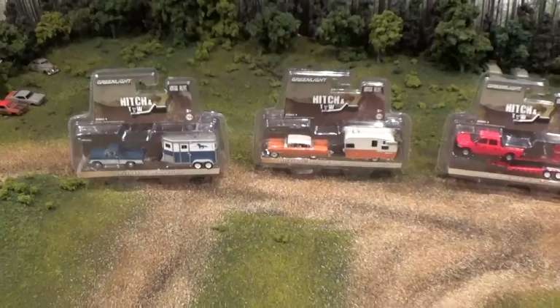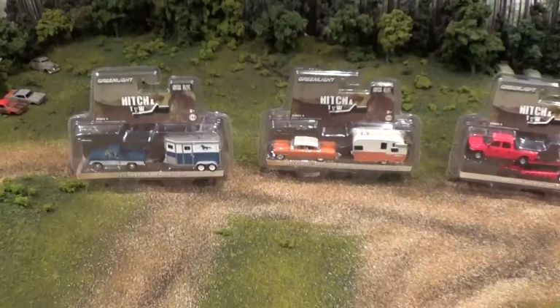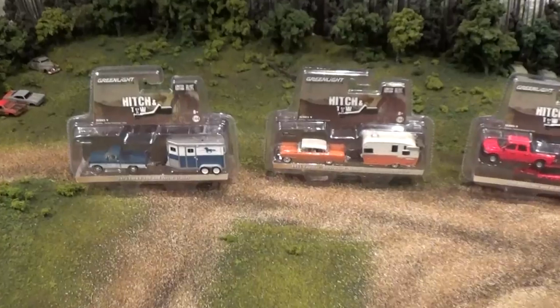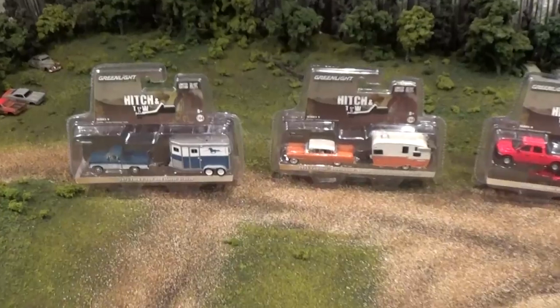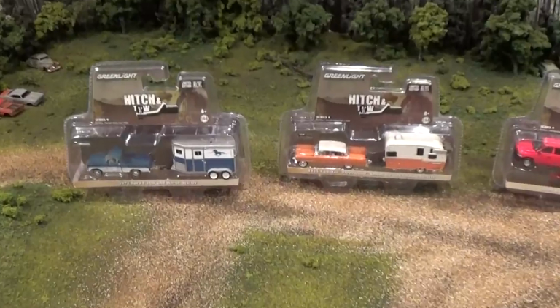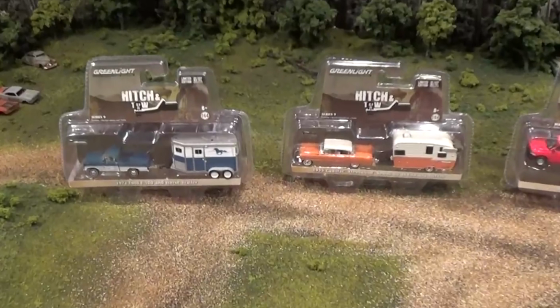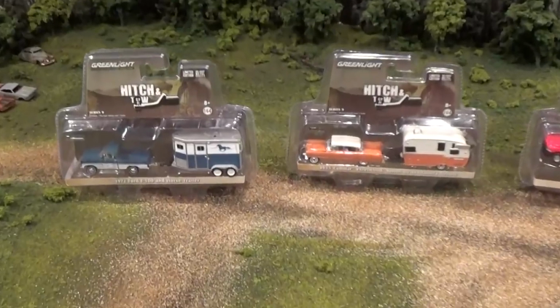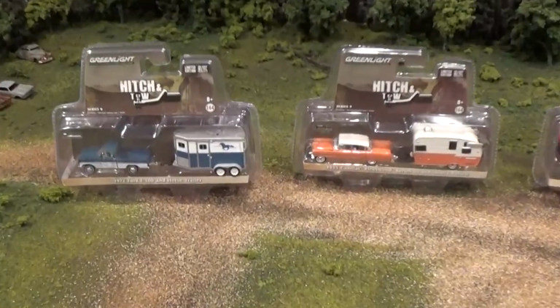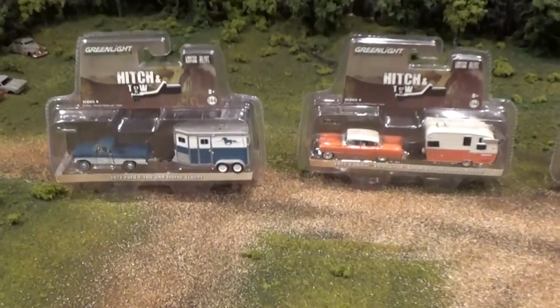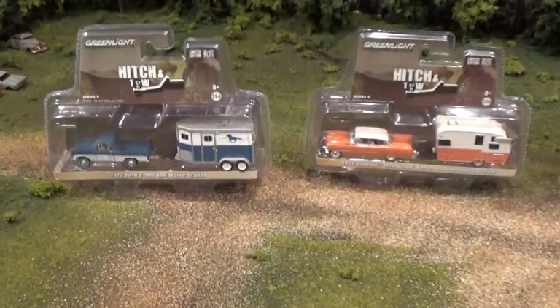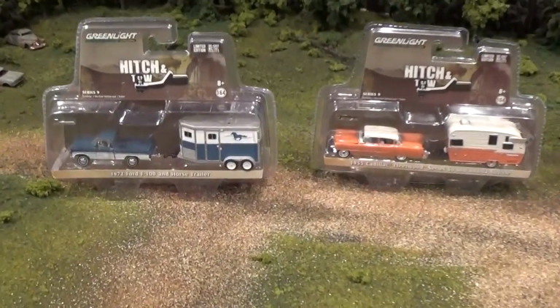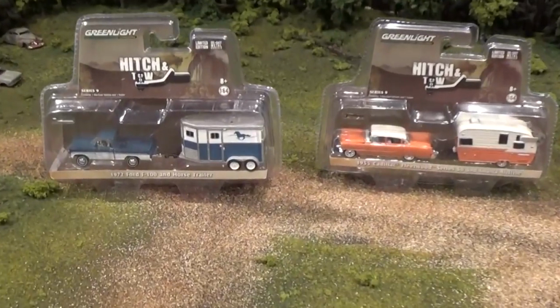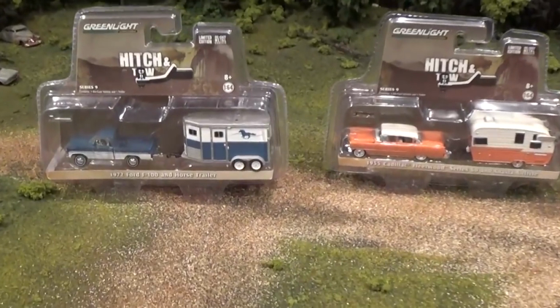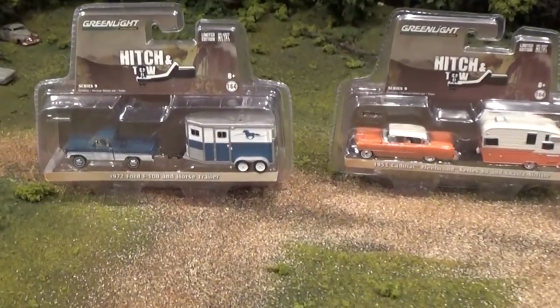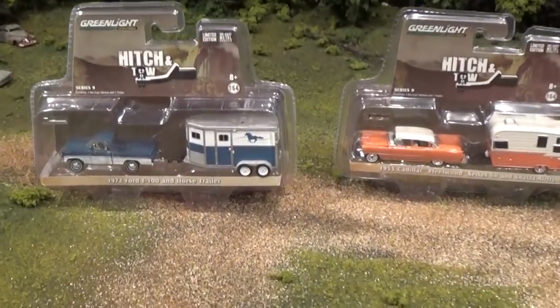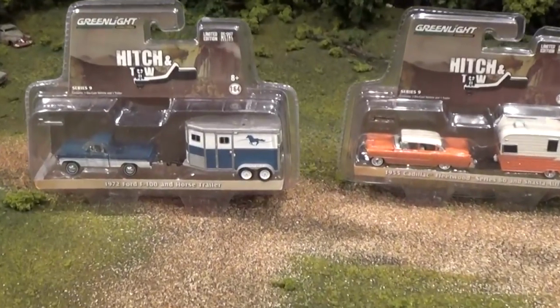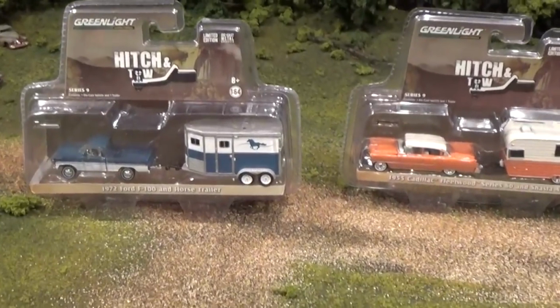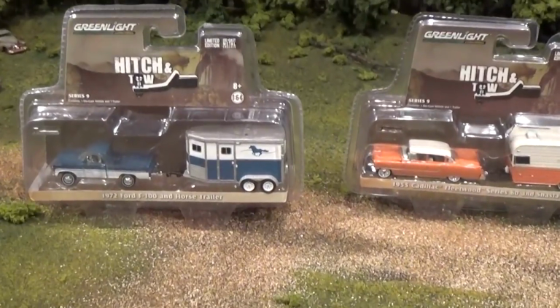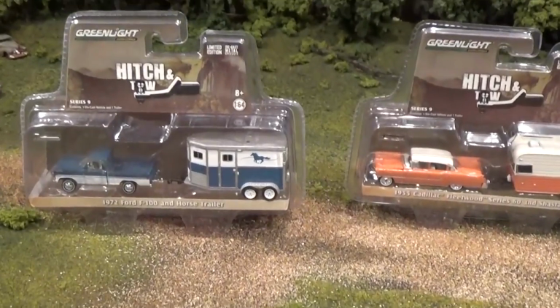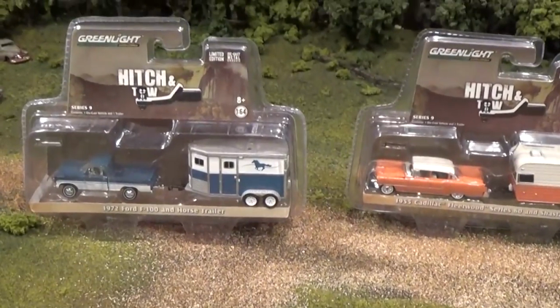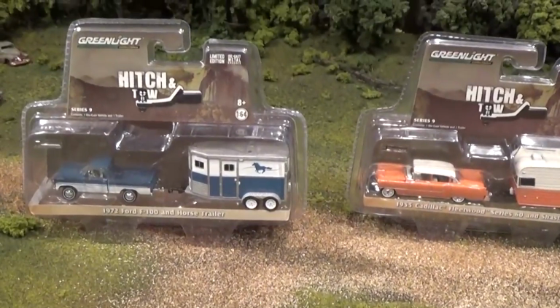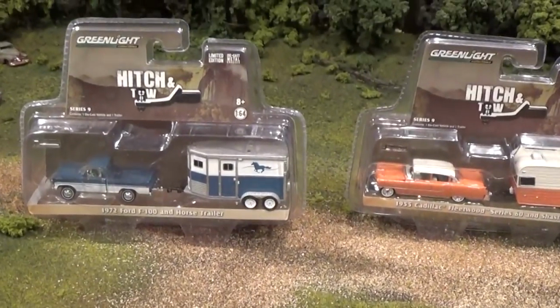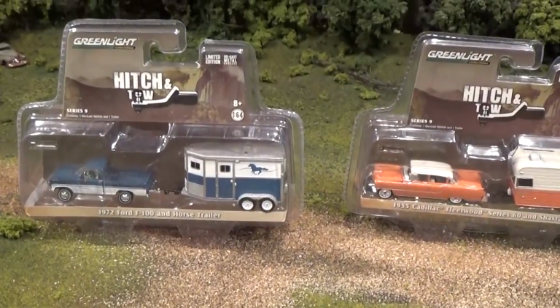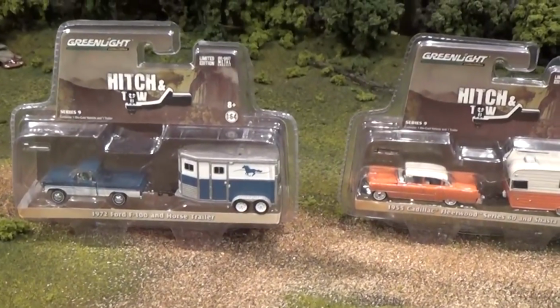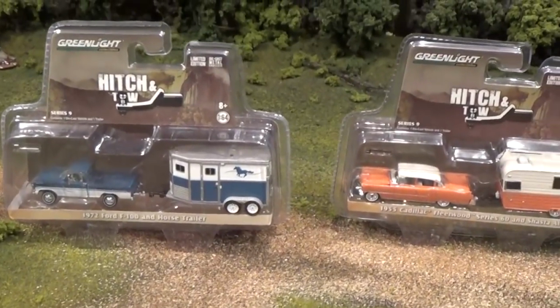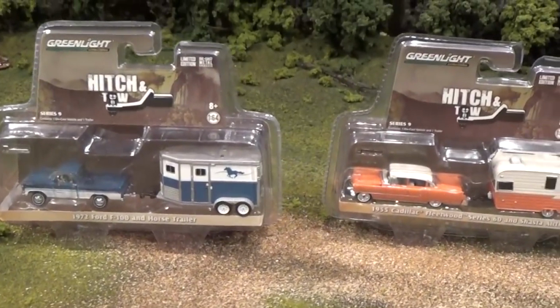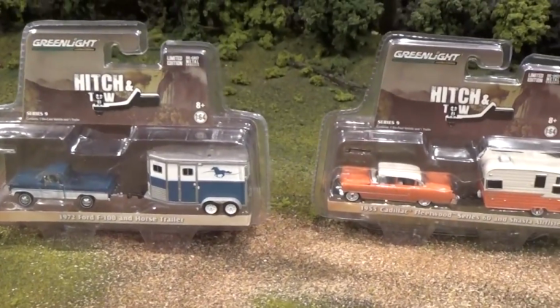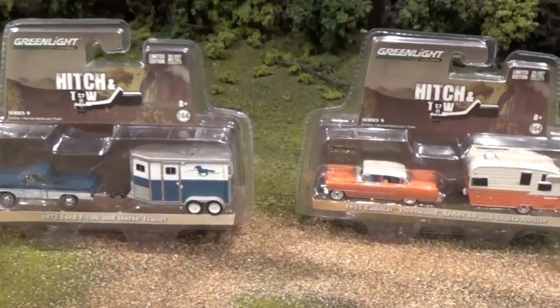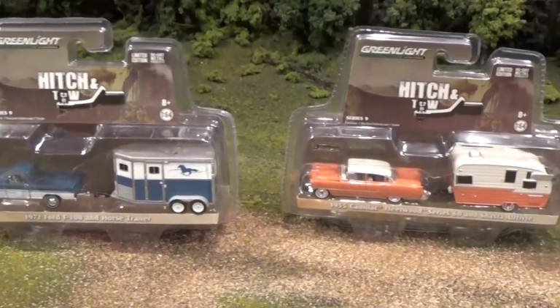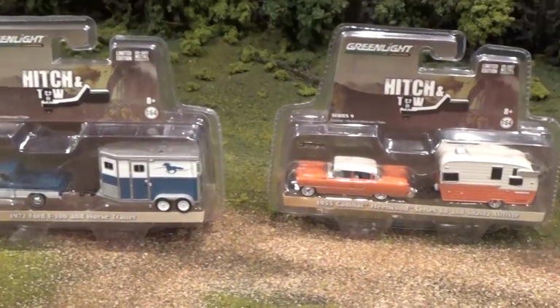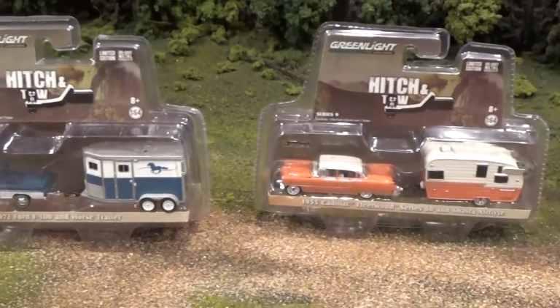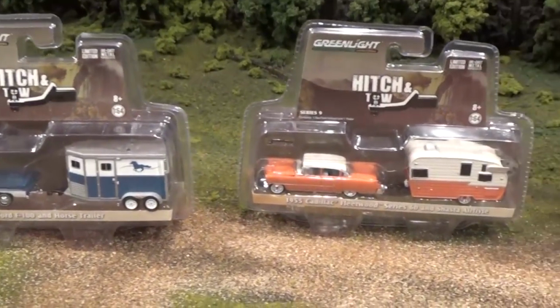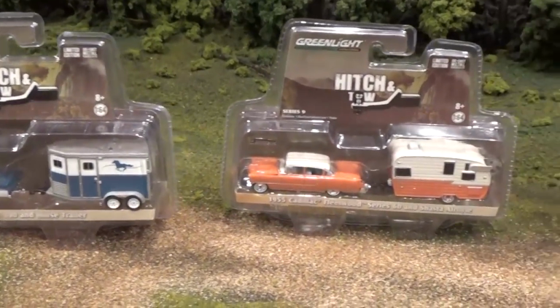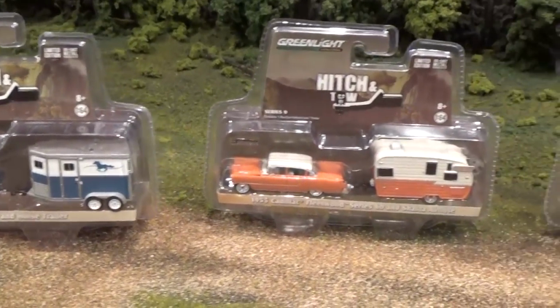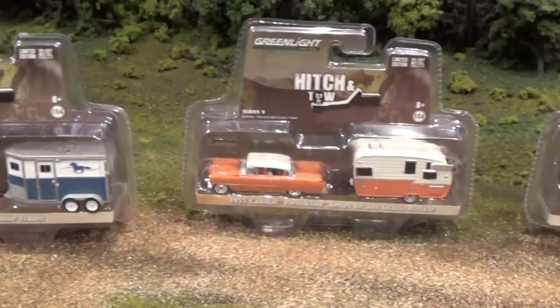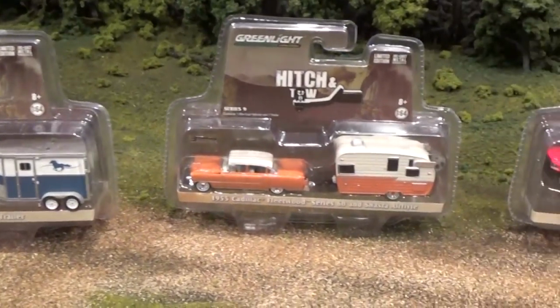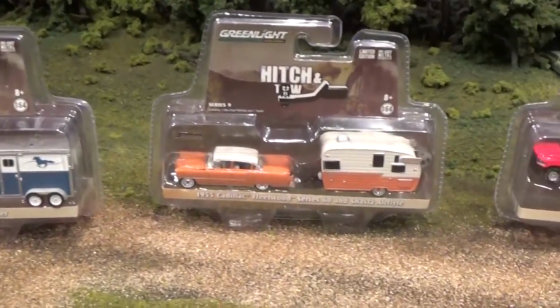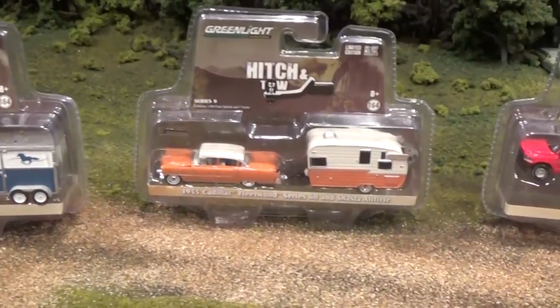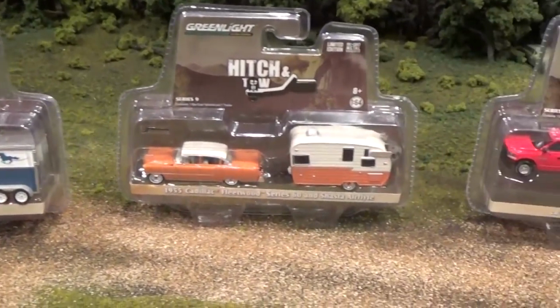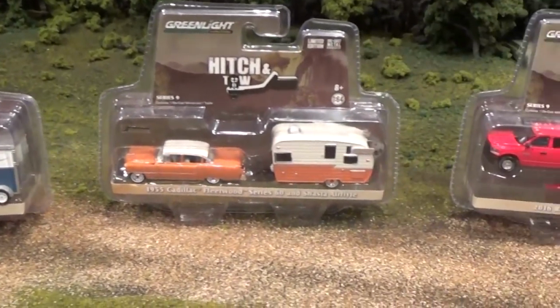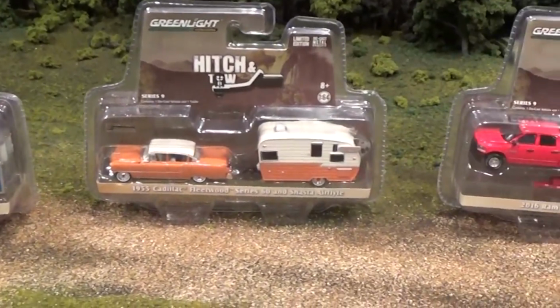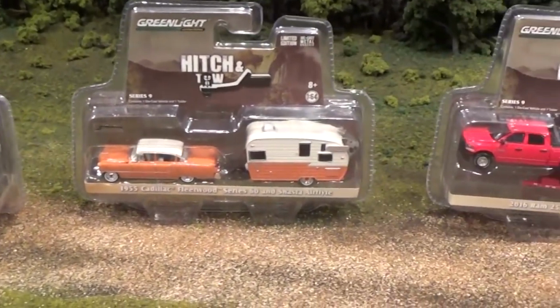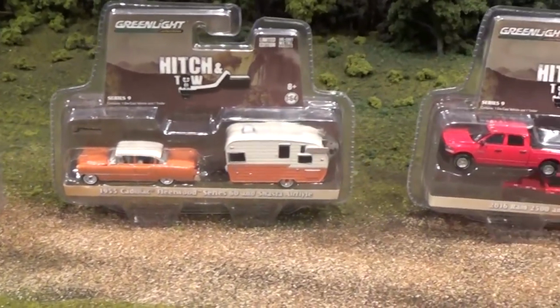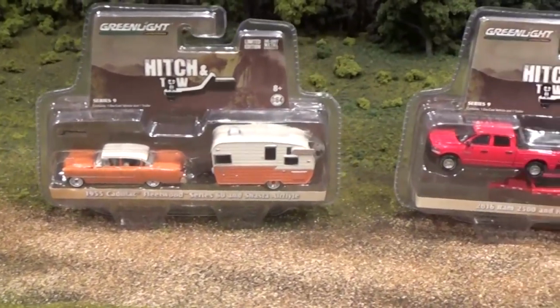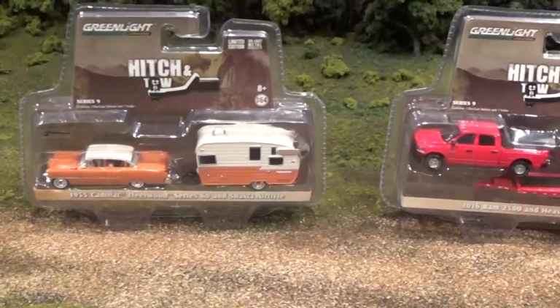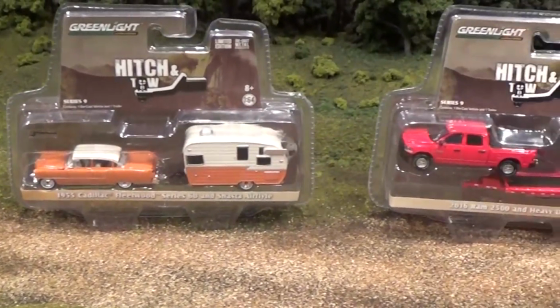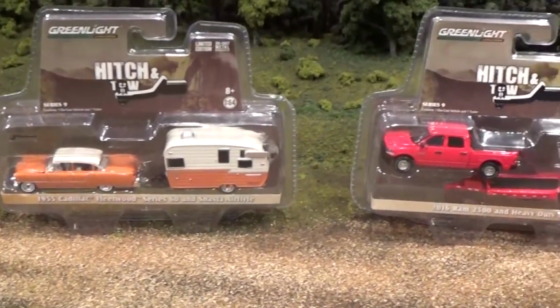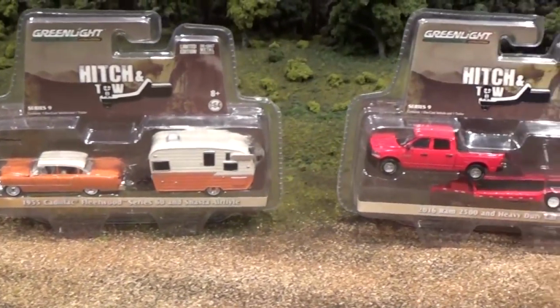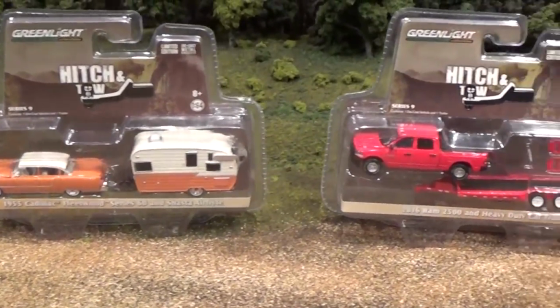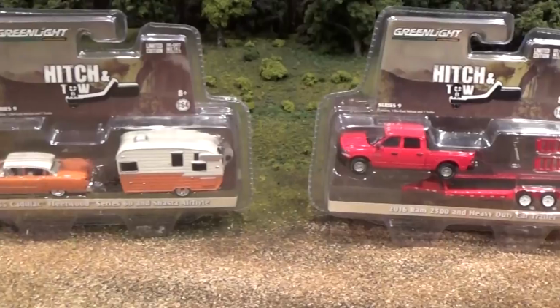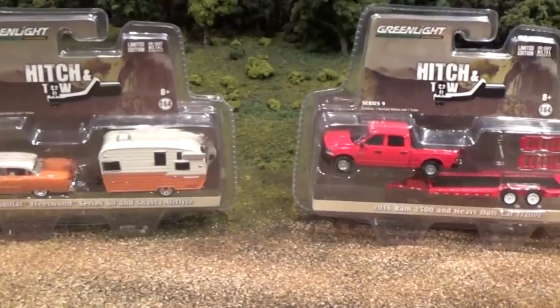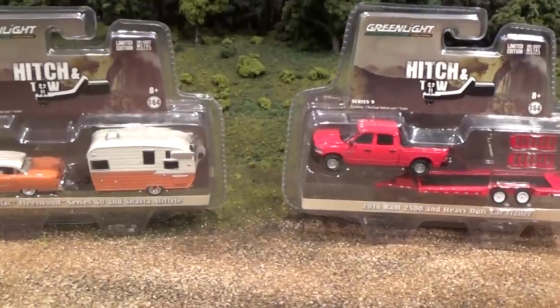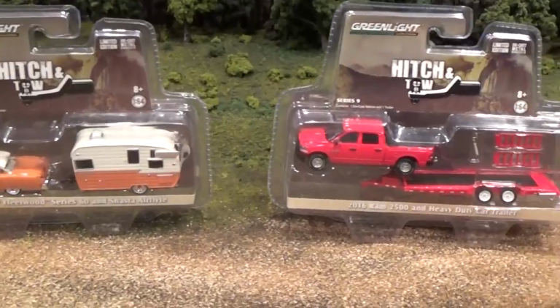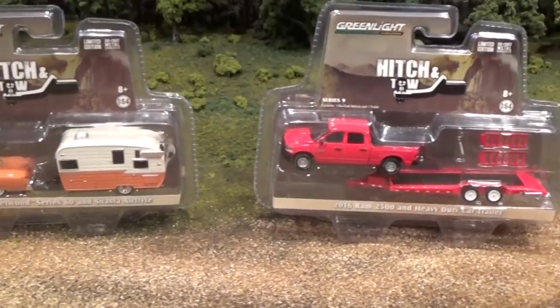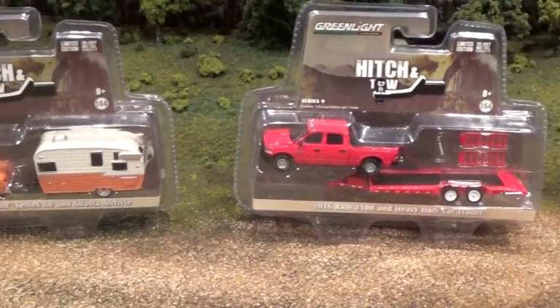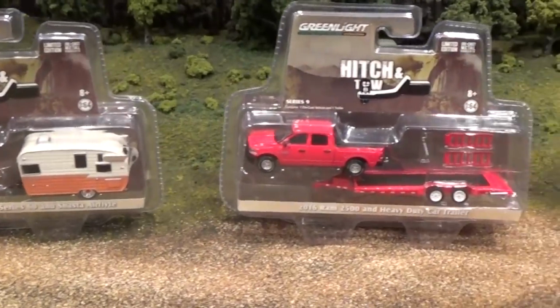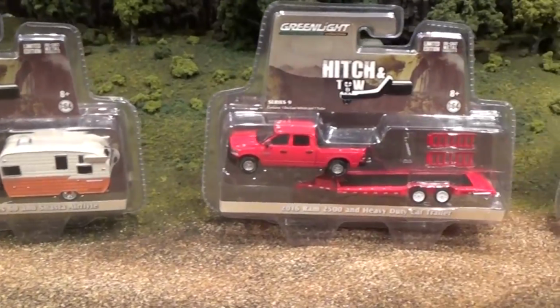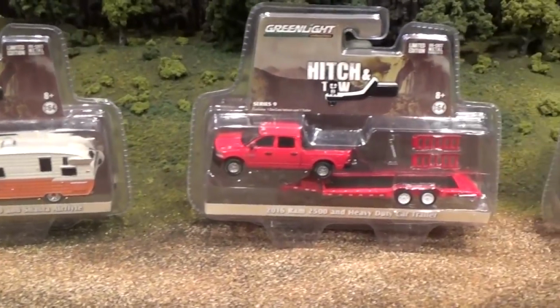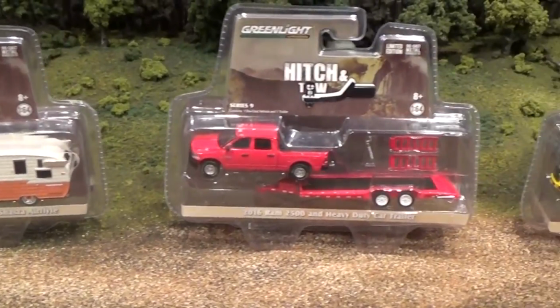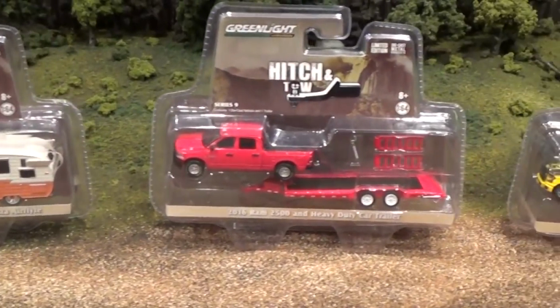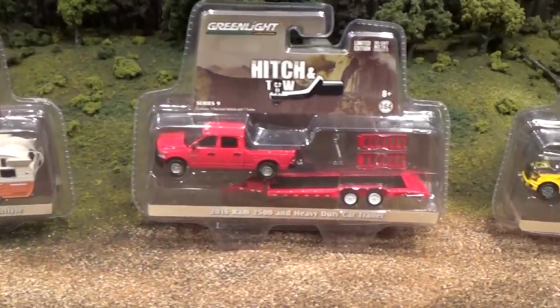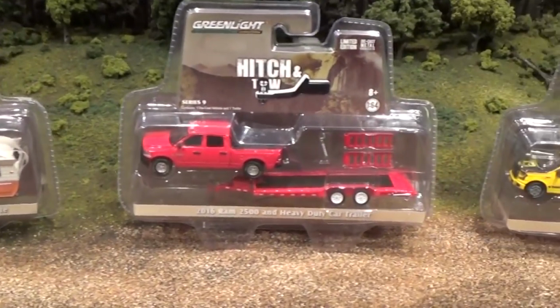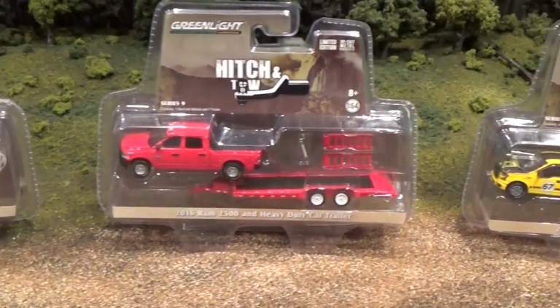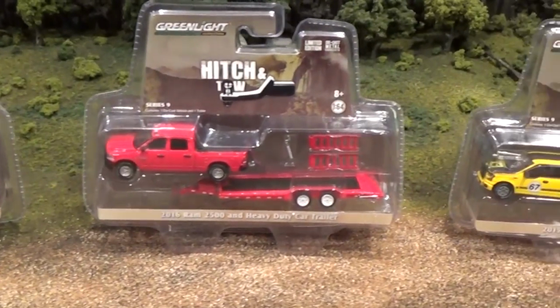Greenlight Hitch and Tow Series 9, available in your stores as of this month, March 2017.